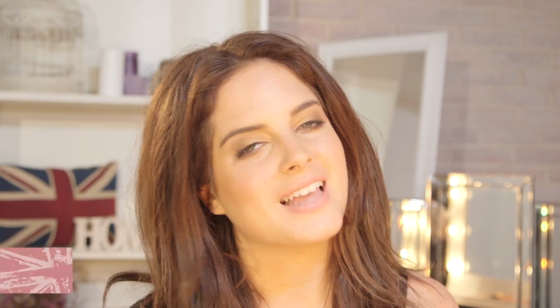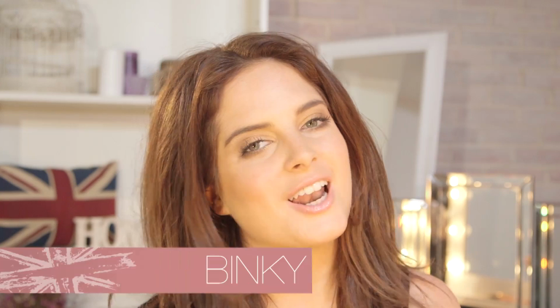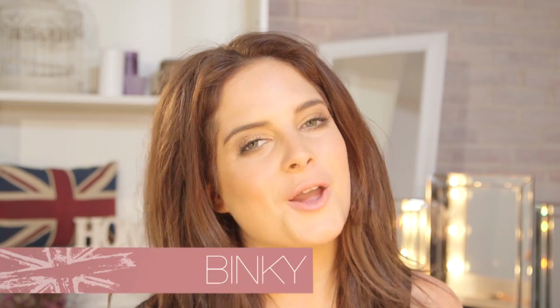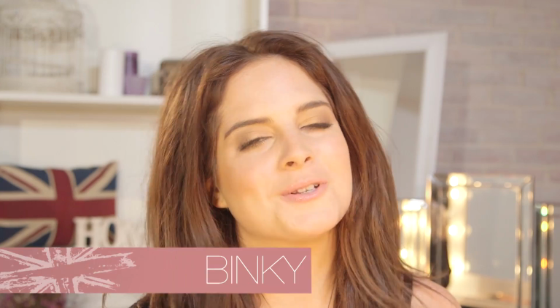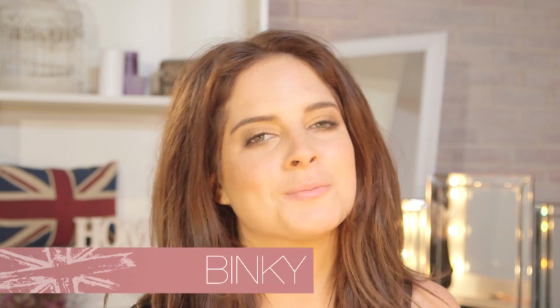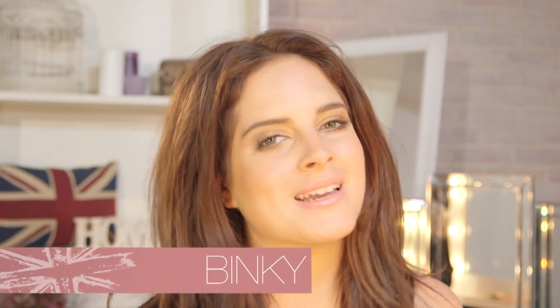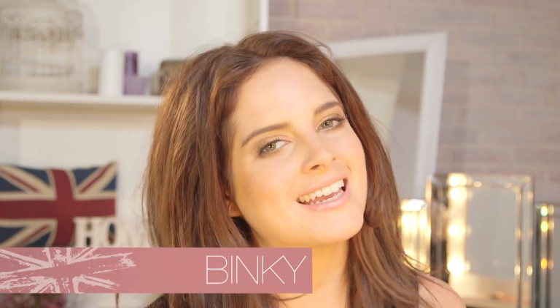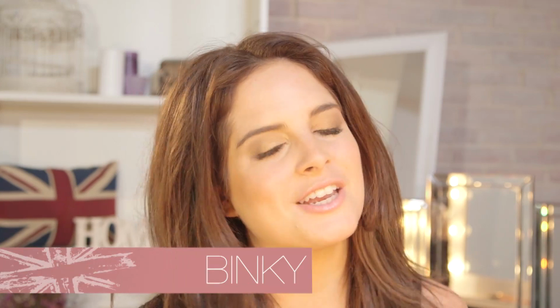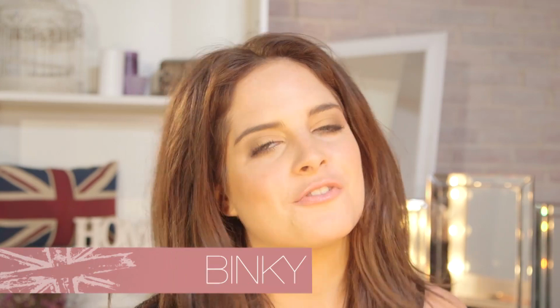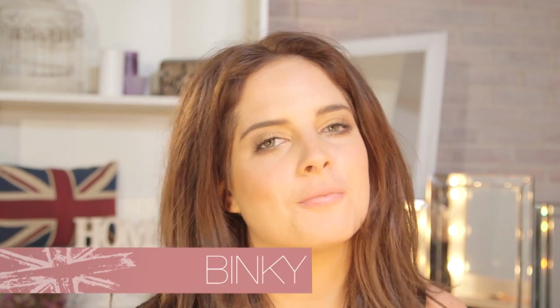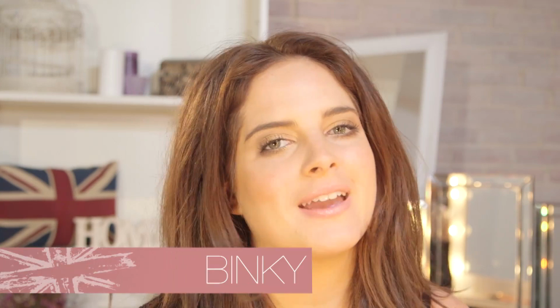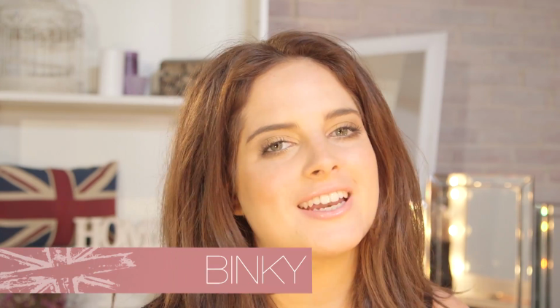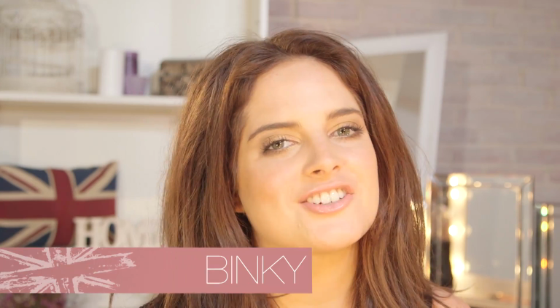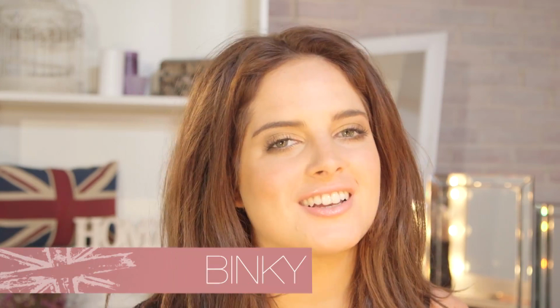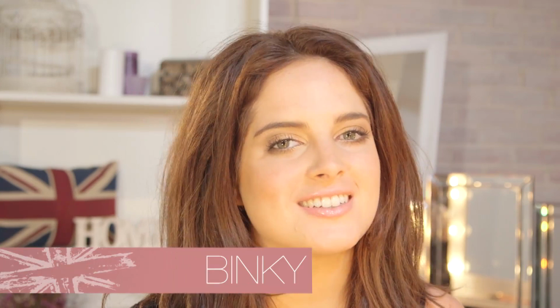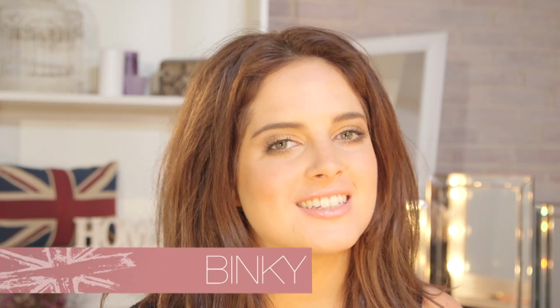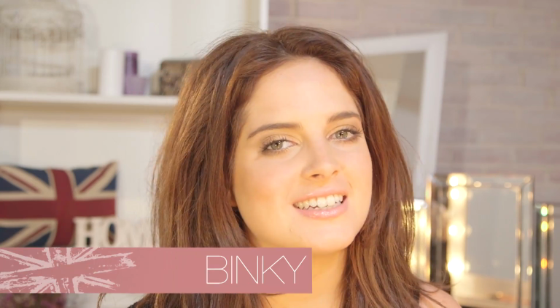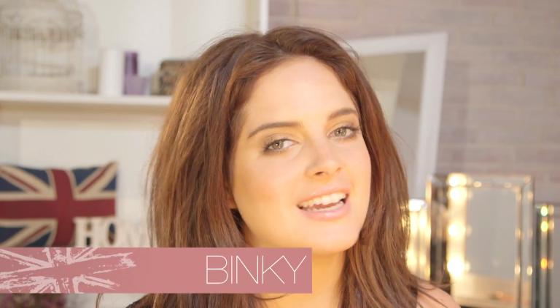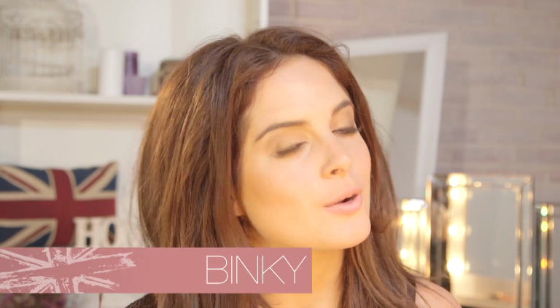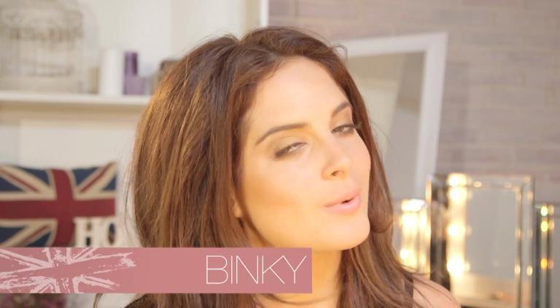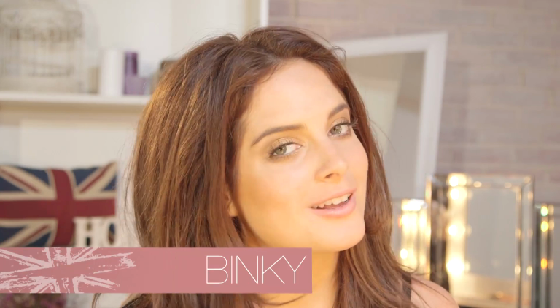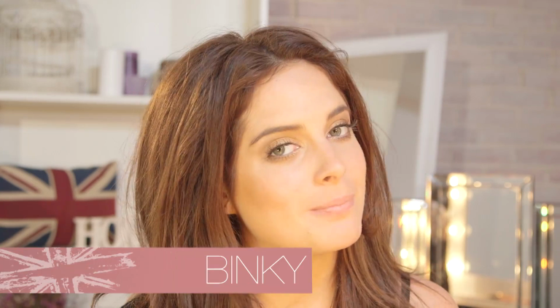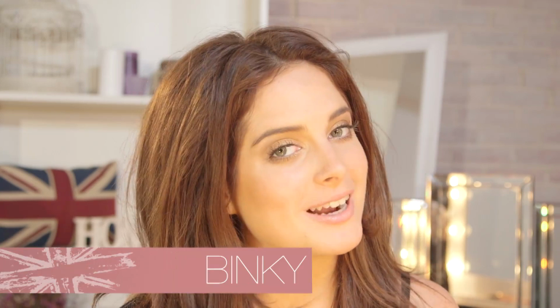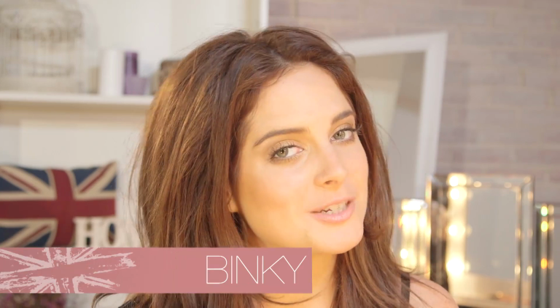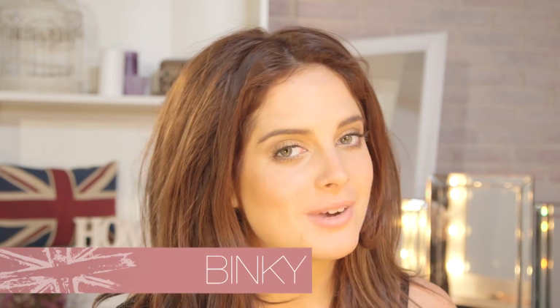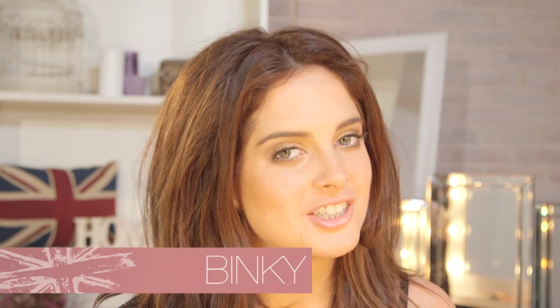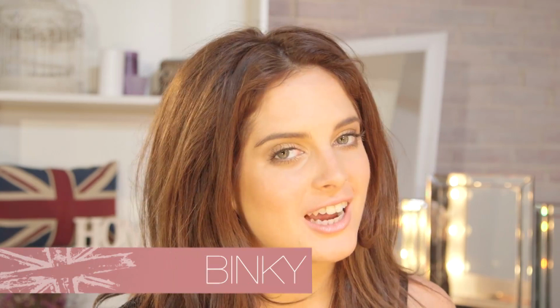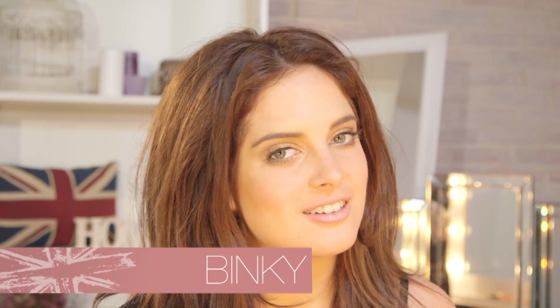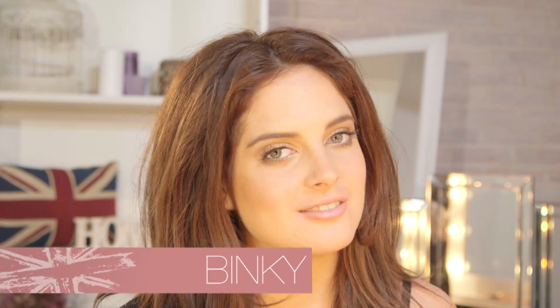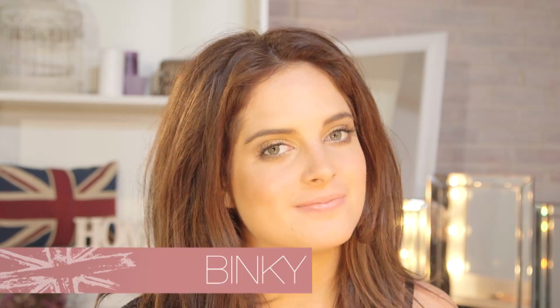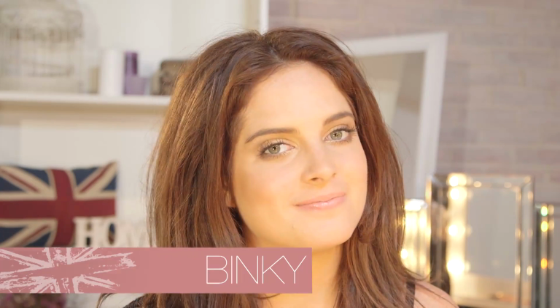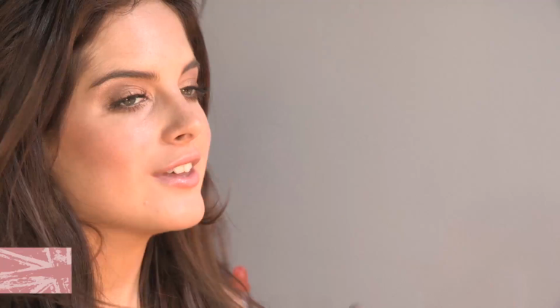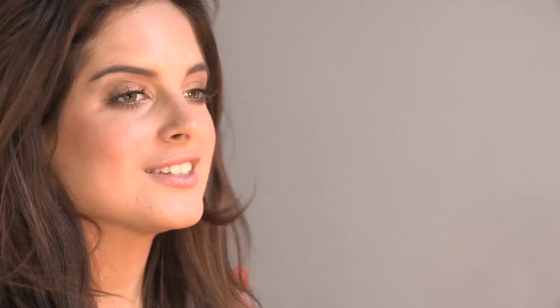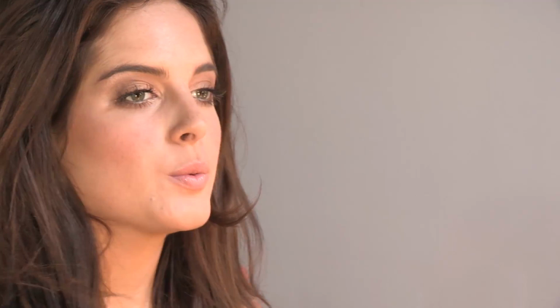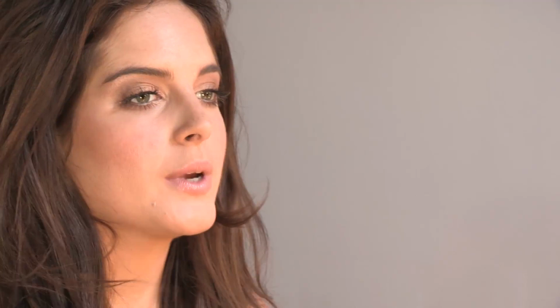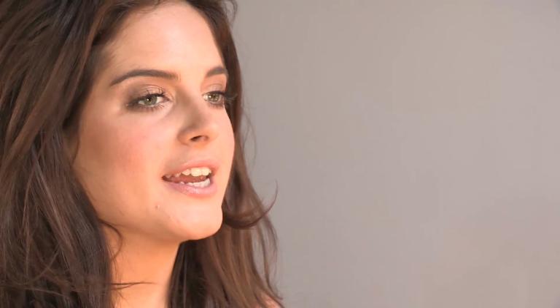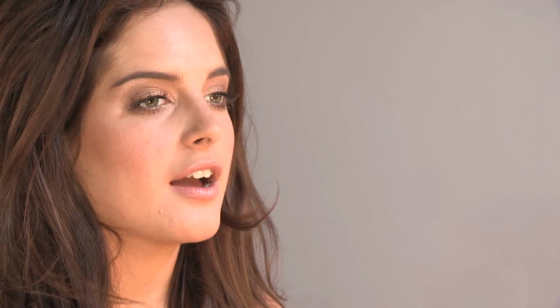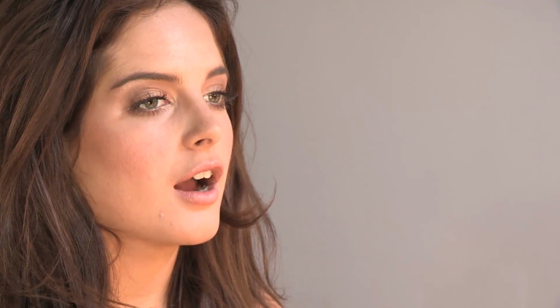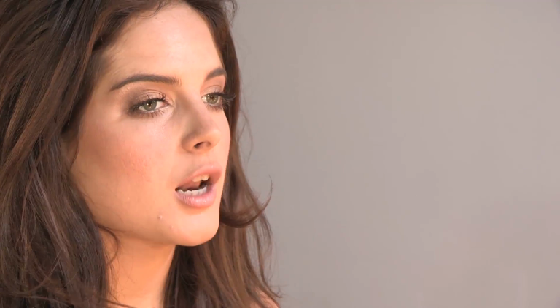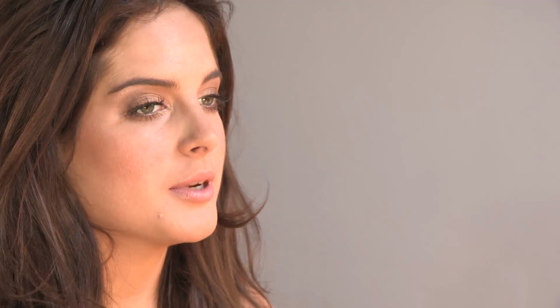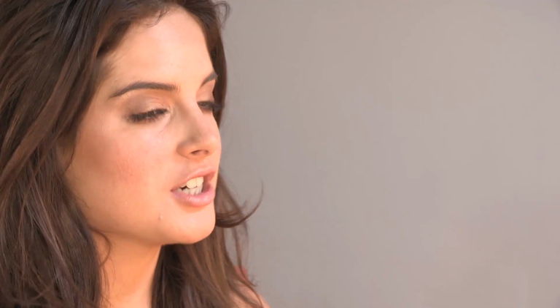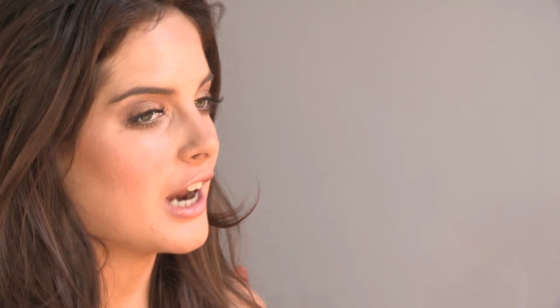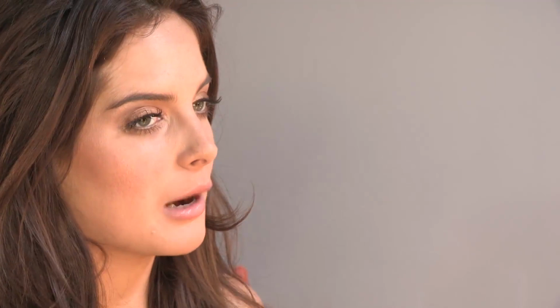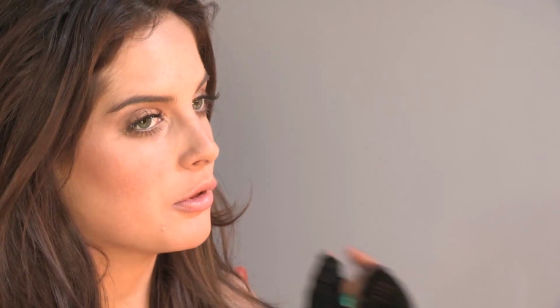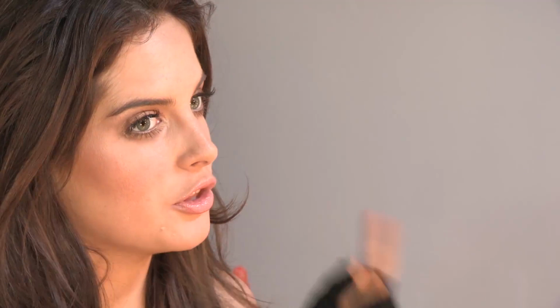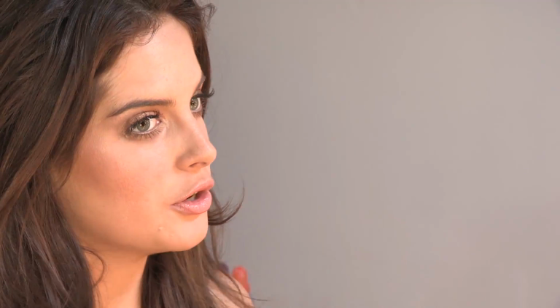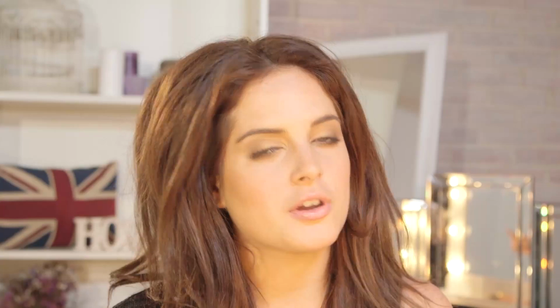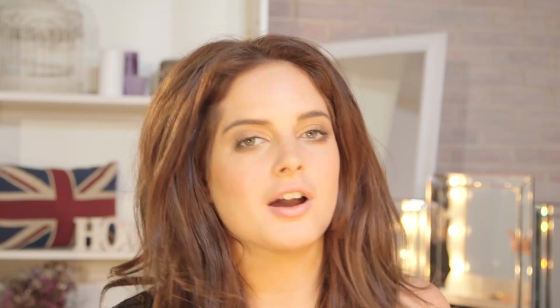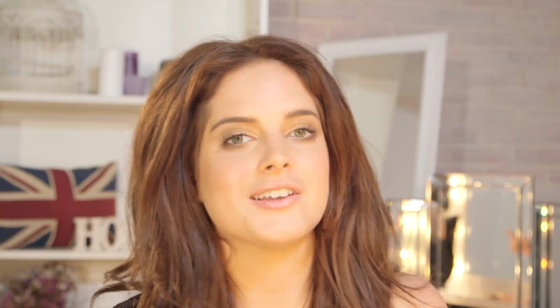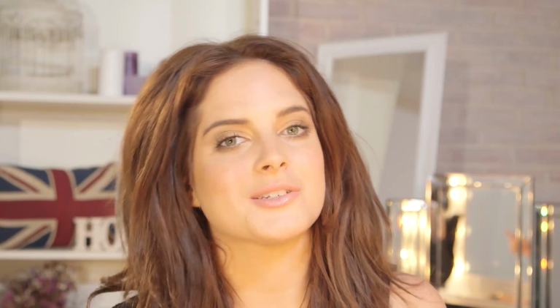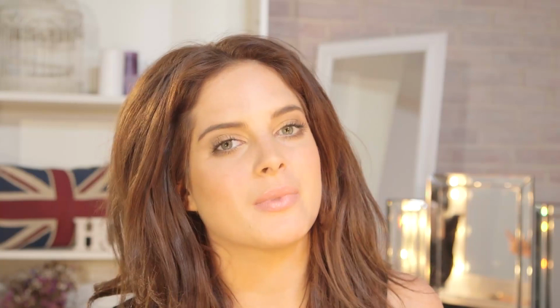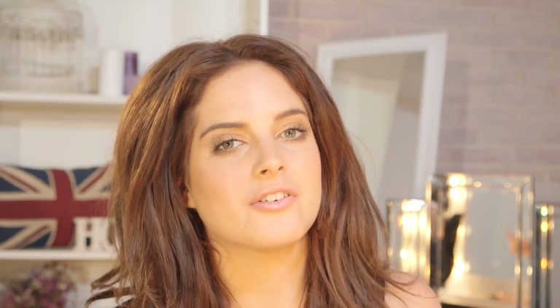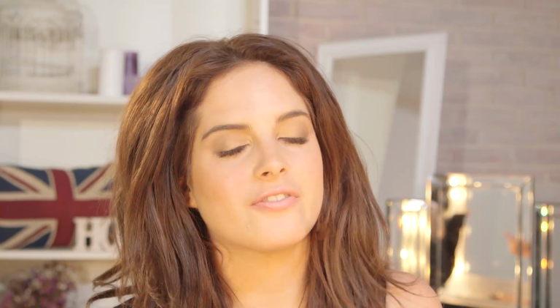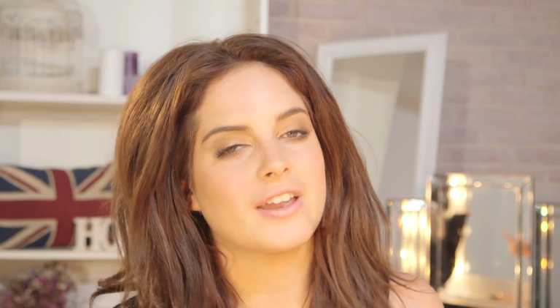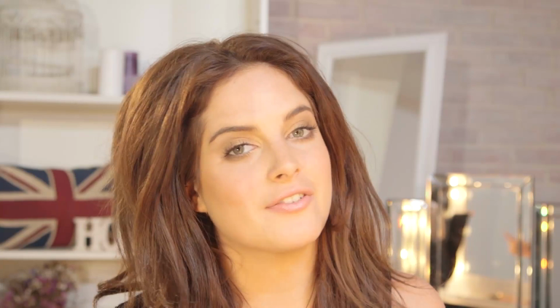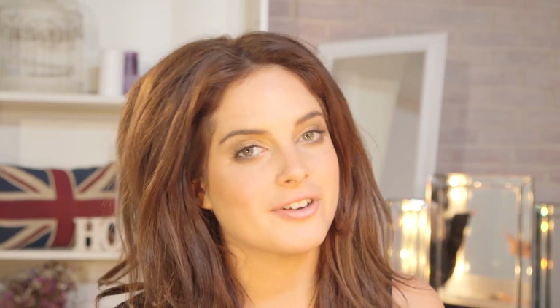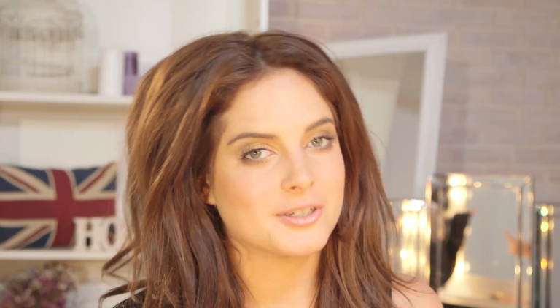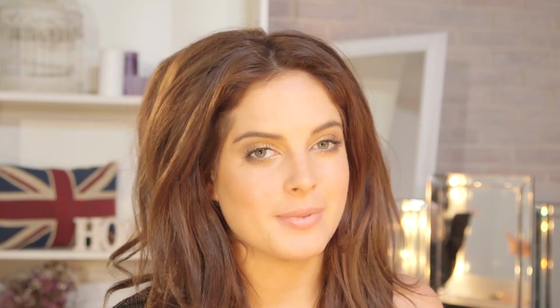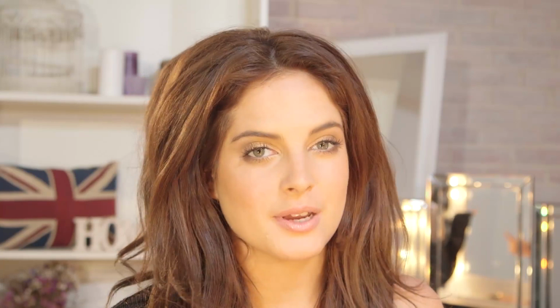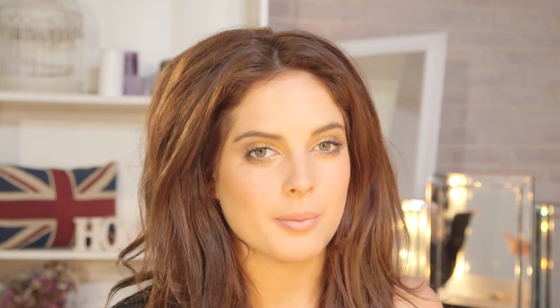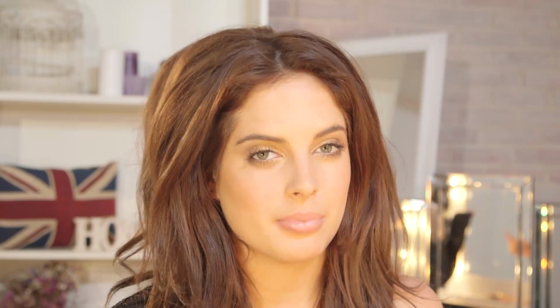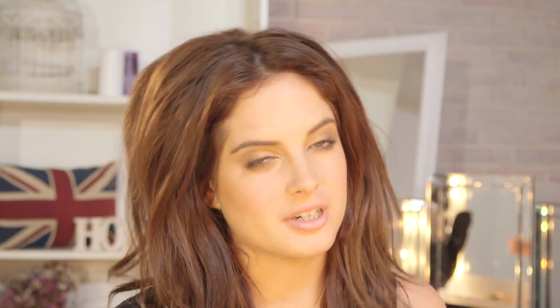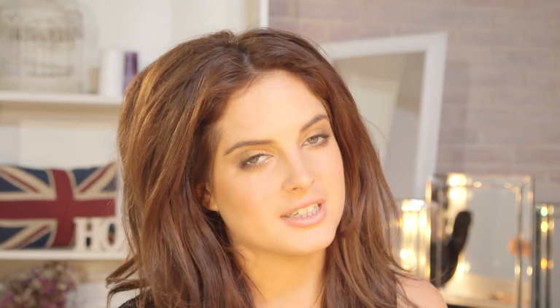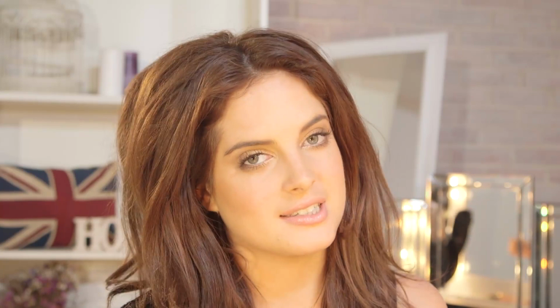Hello, it's Binky from Made in Chelsea and welcome back to my channel. This week I'm going to be sharing with you guys my favorite makeup brushes.